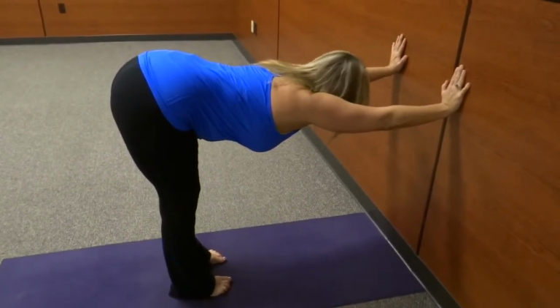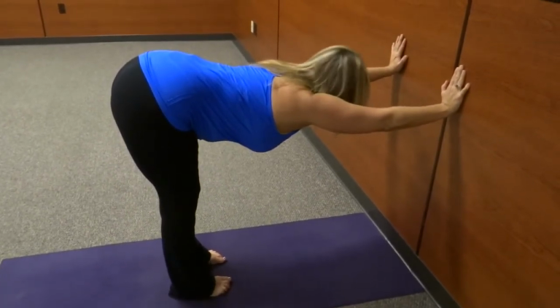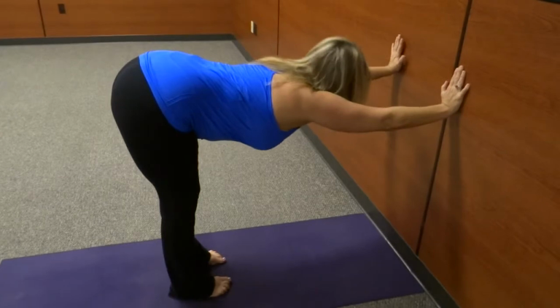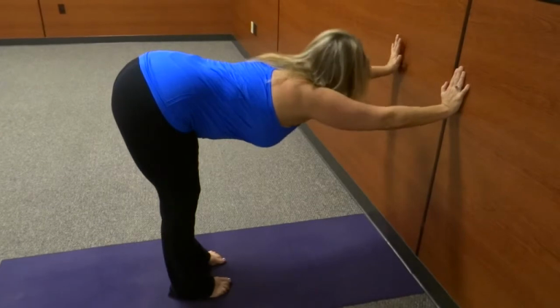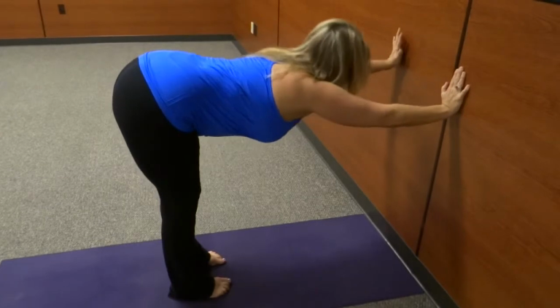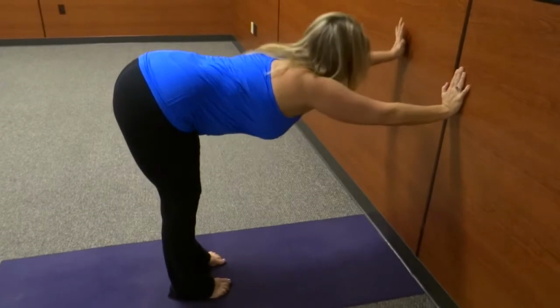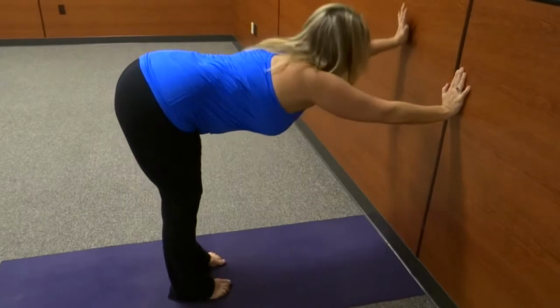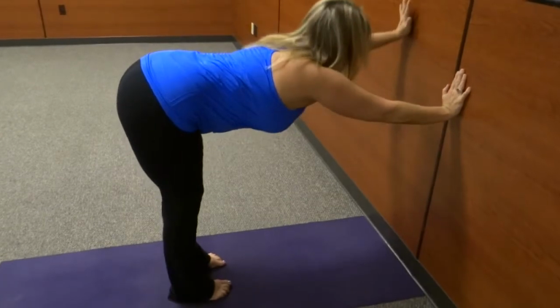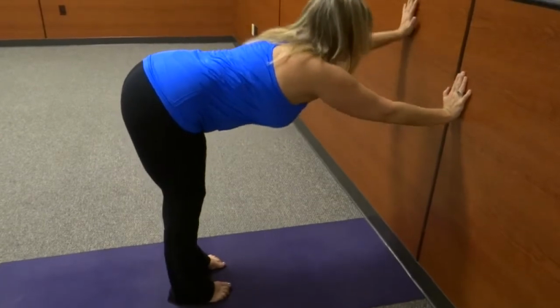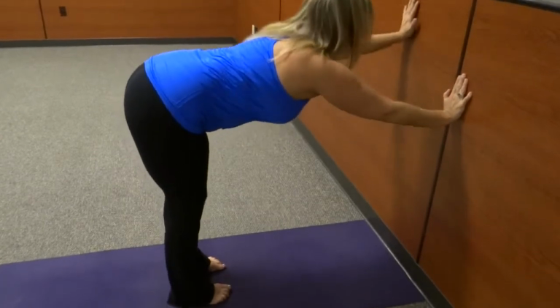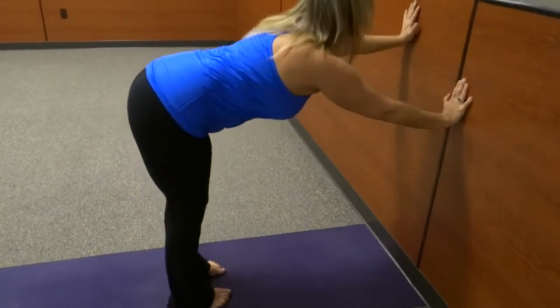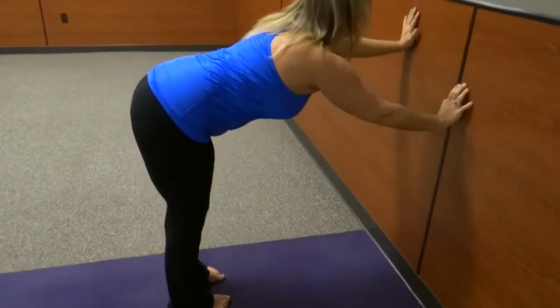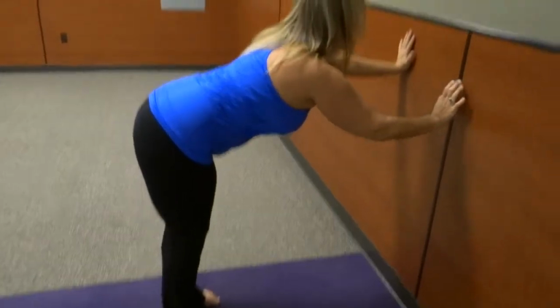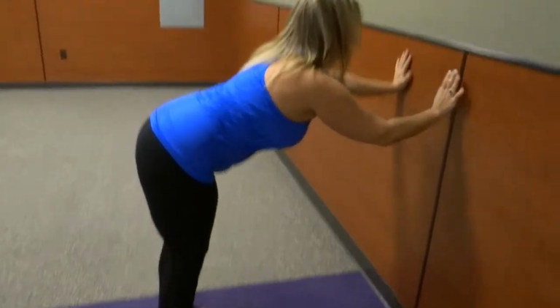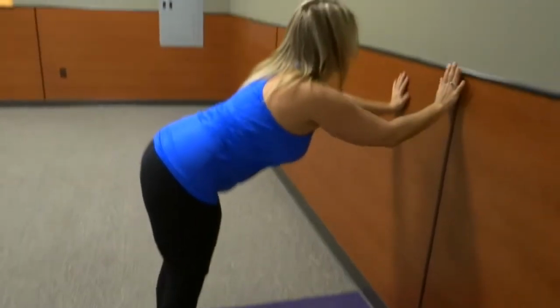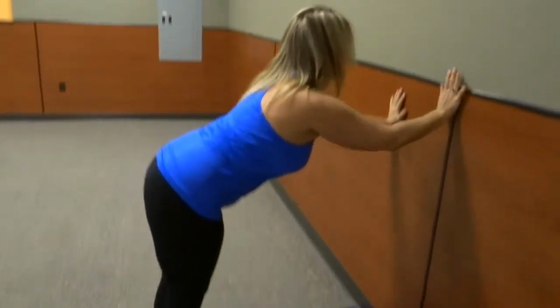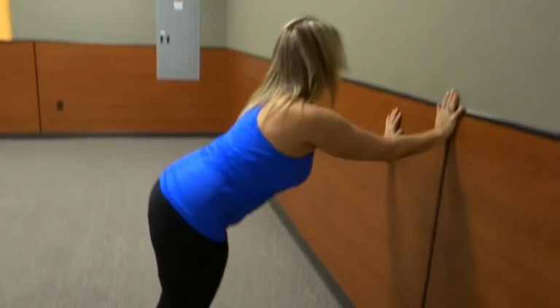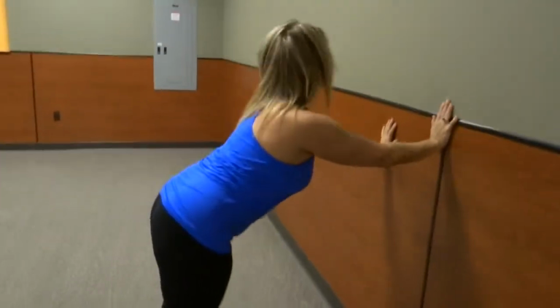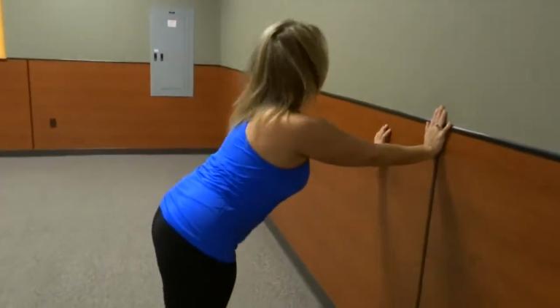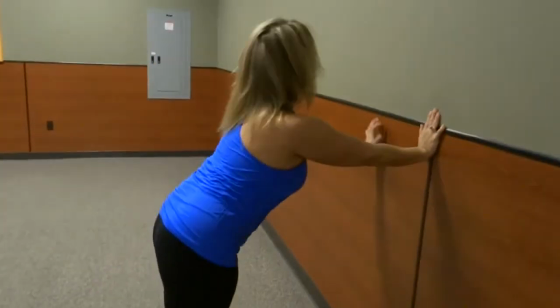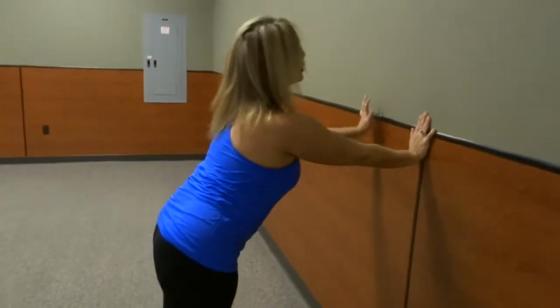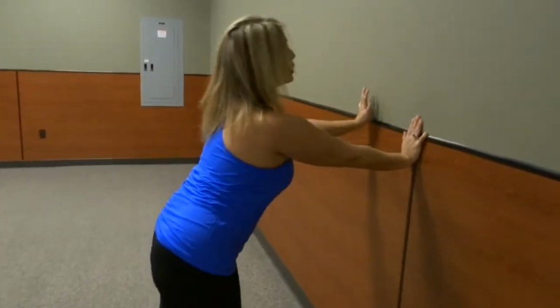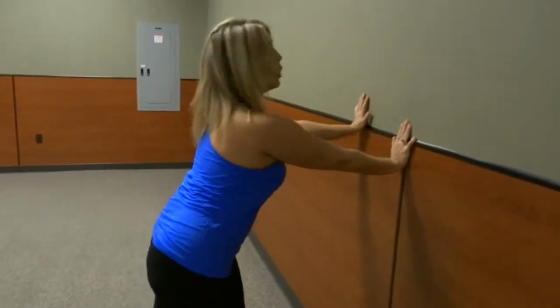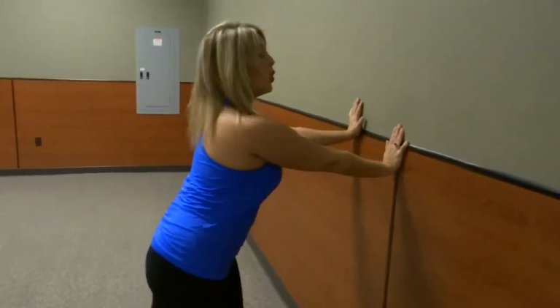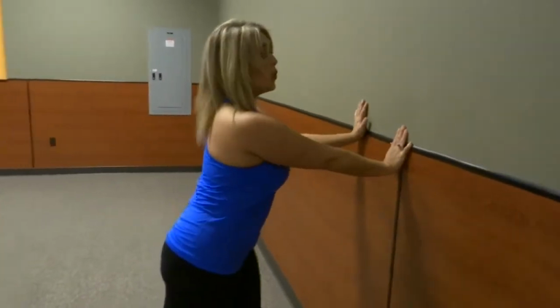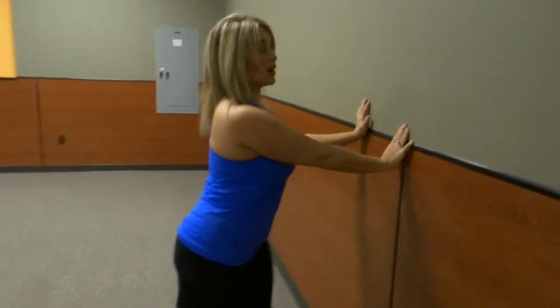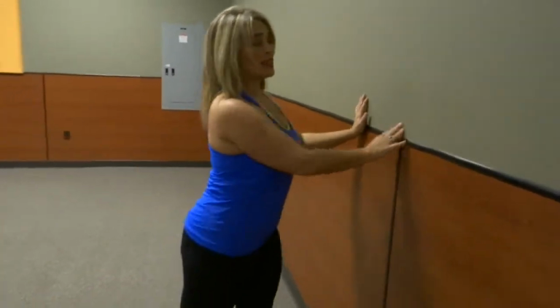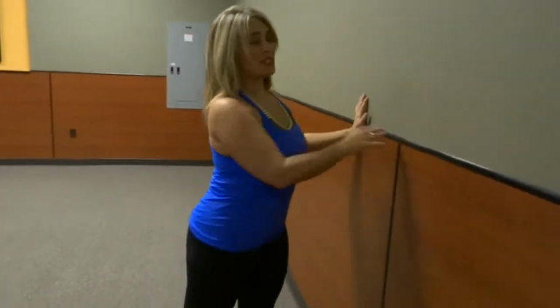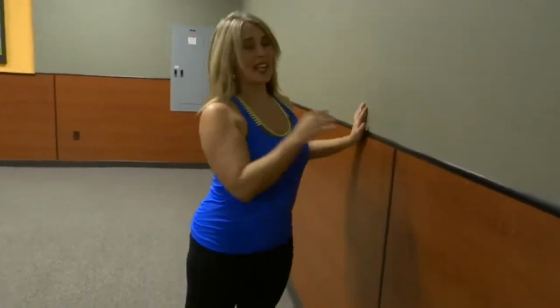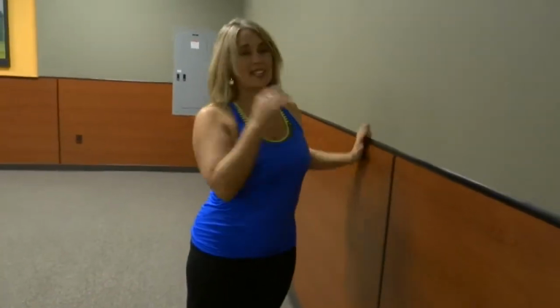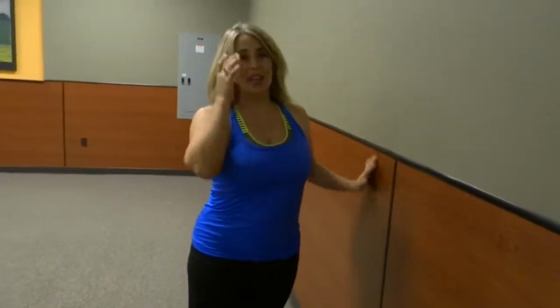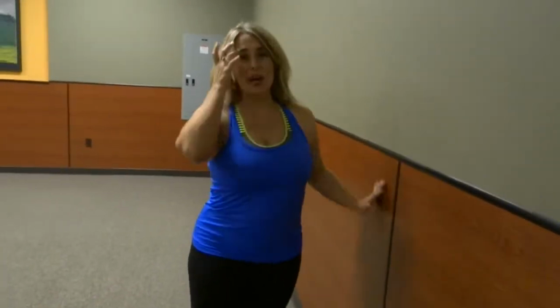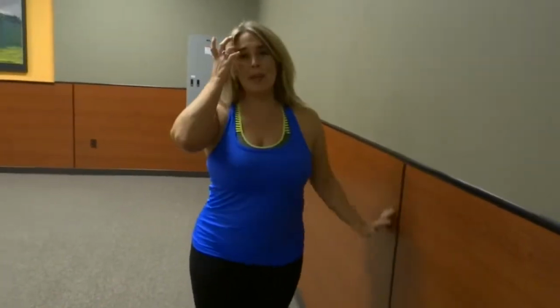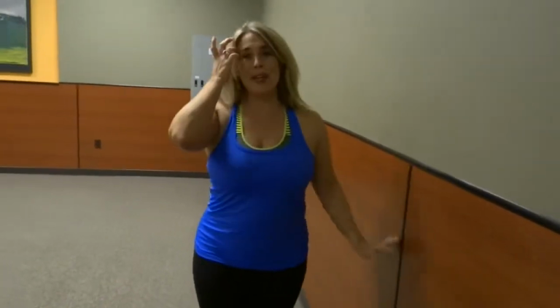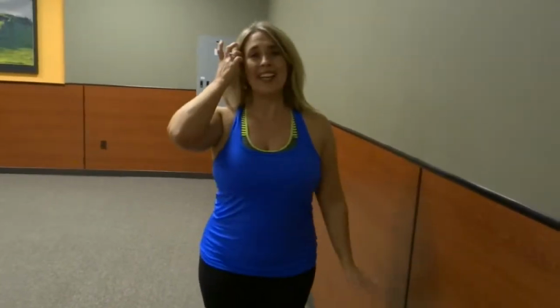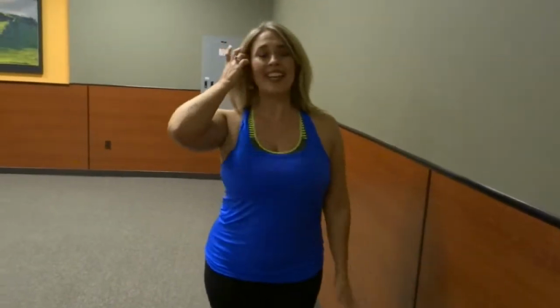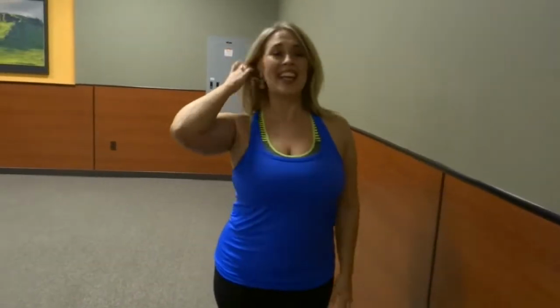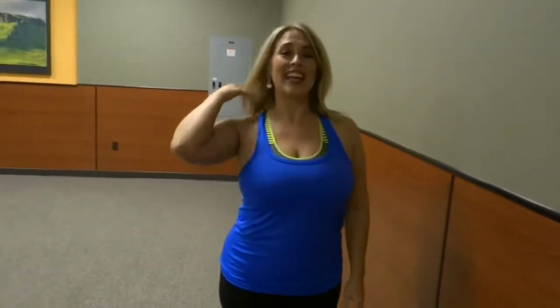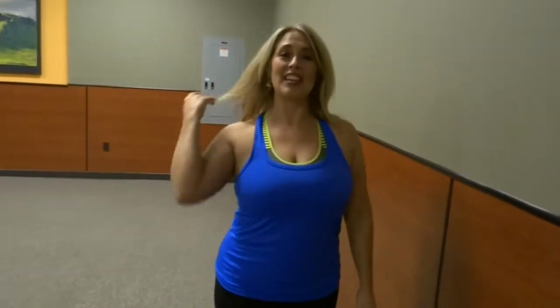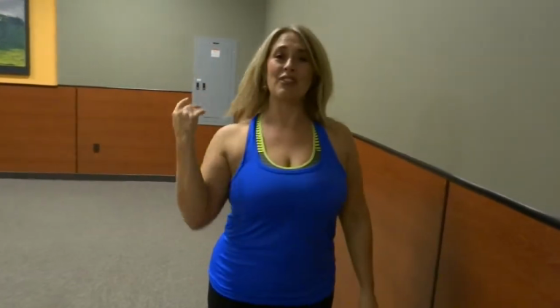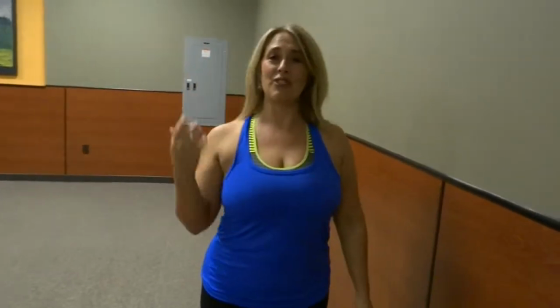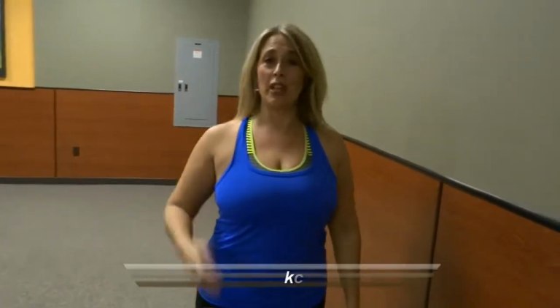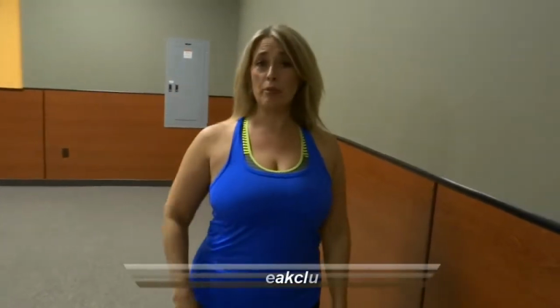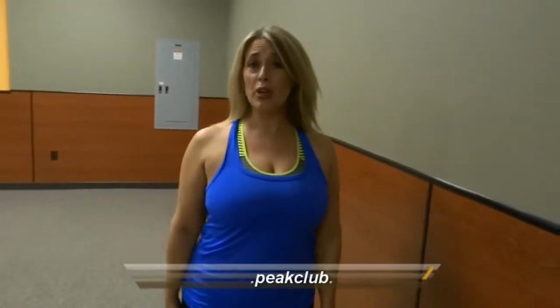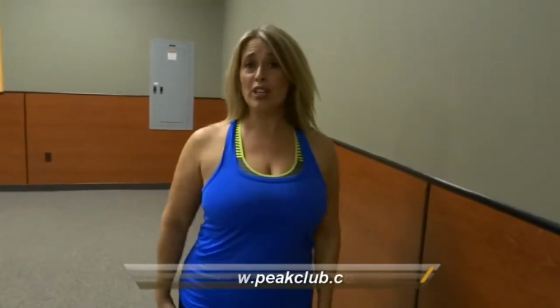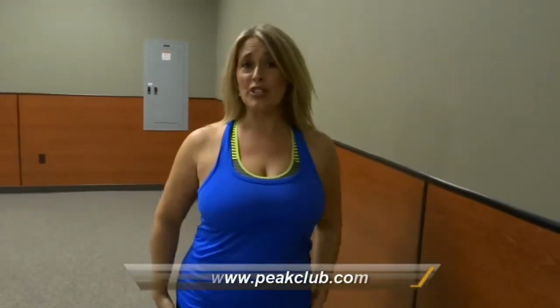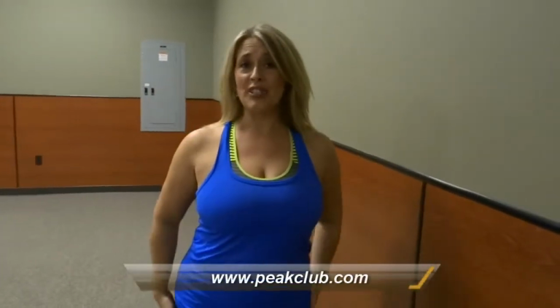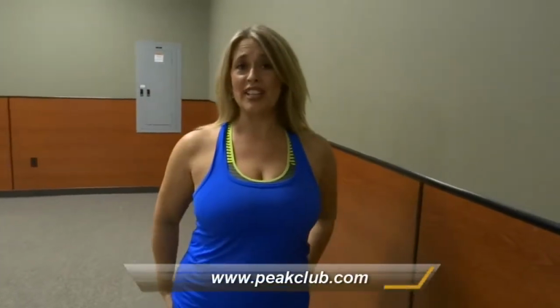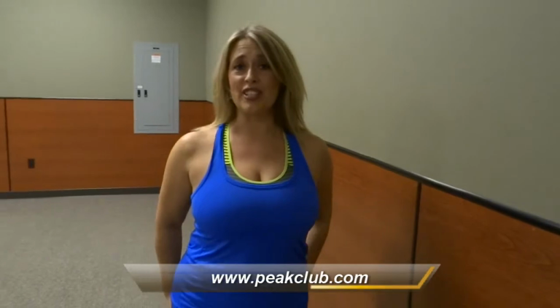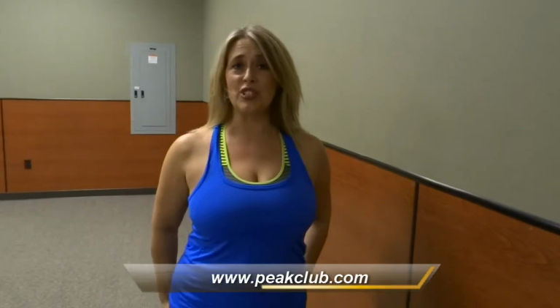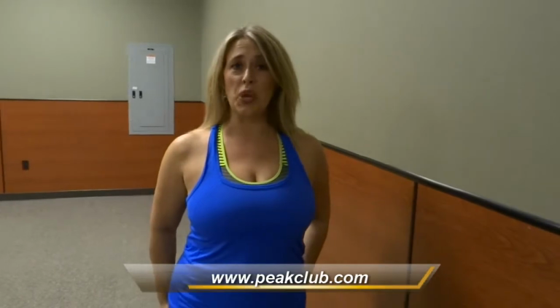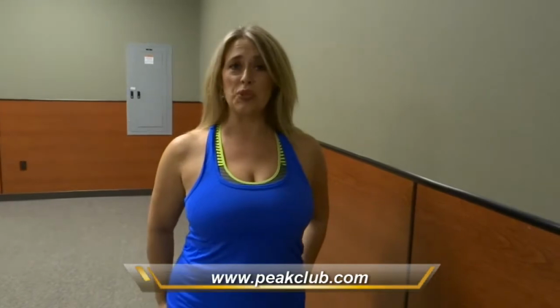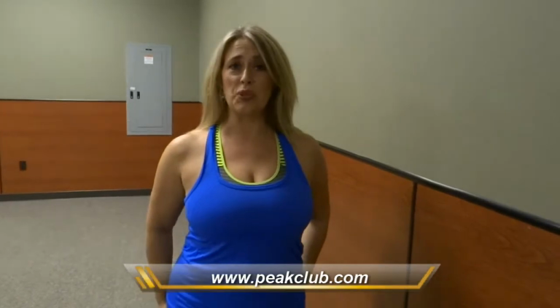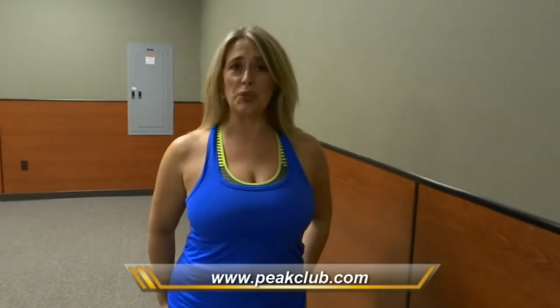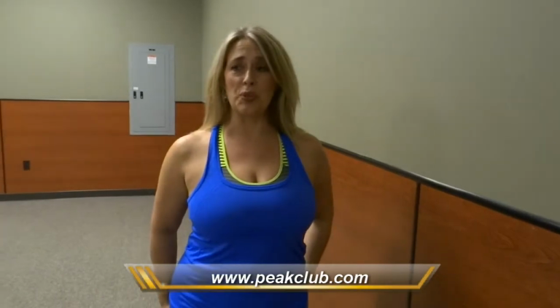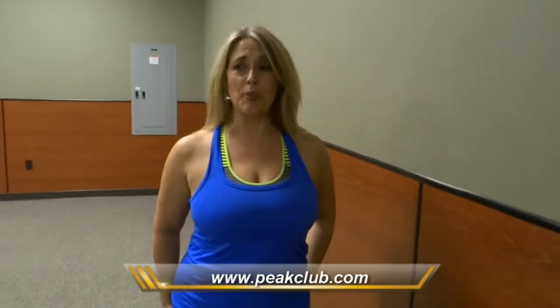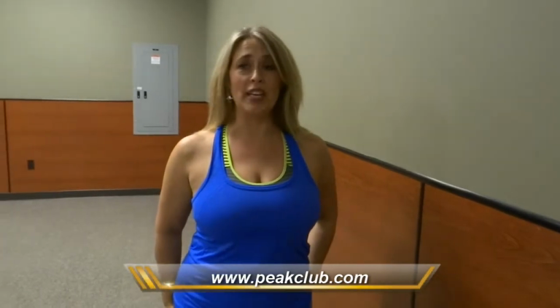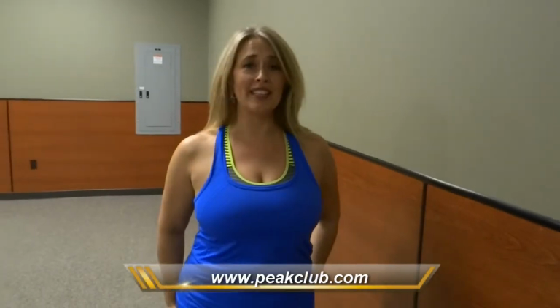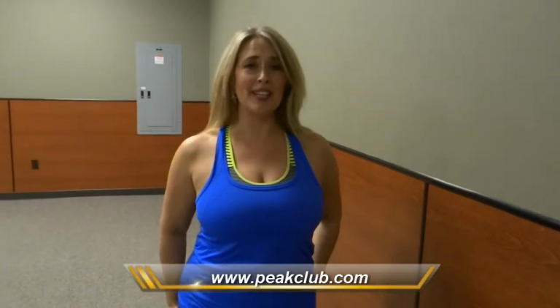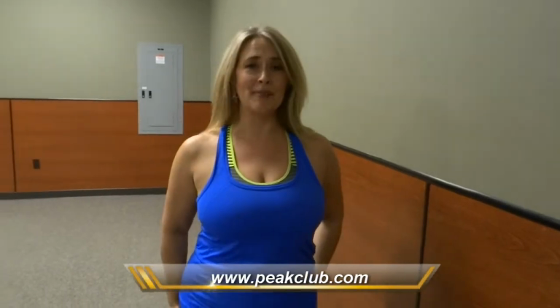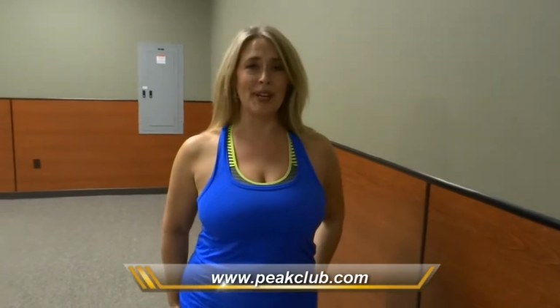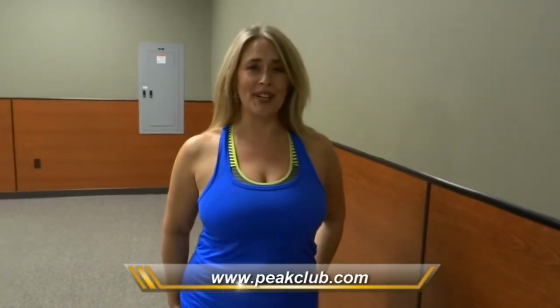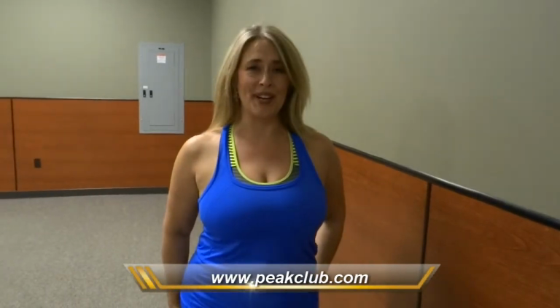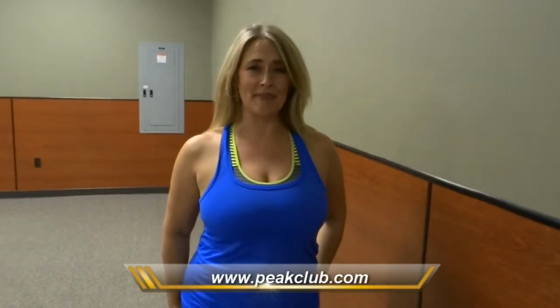It feels really really nice. When you're ready to come out of it, walk those hands up and if you'd like more exercises go to peakclub.com.